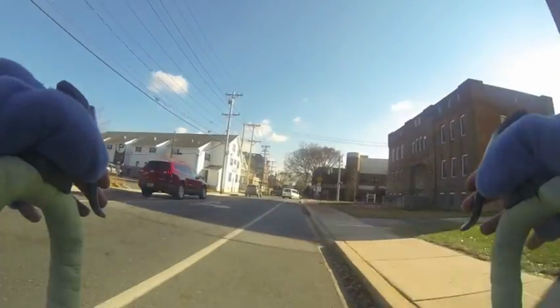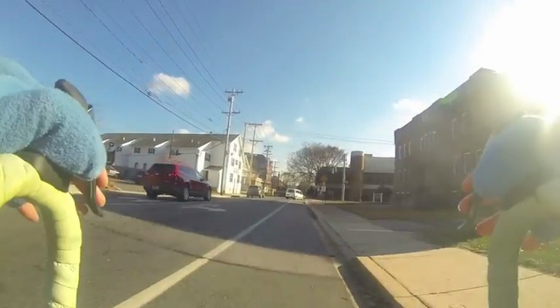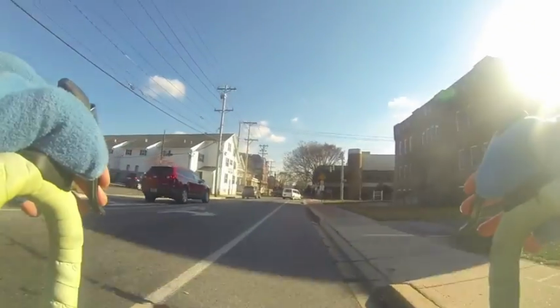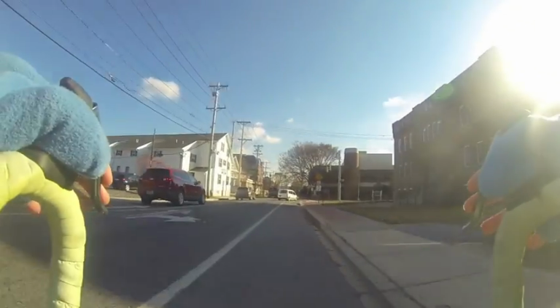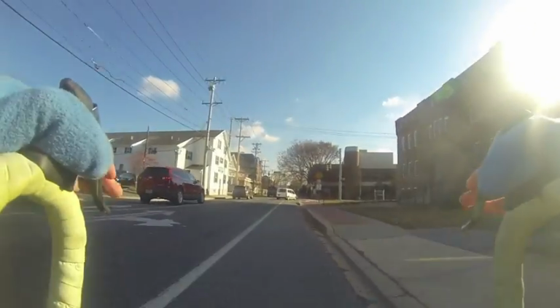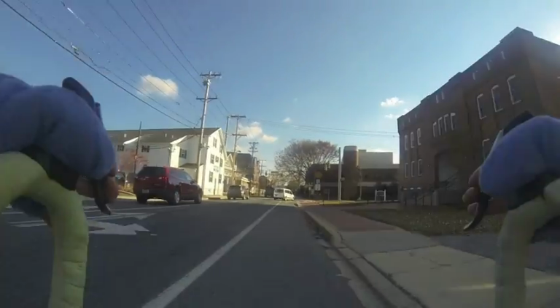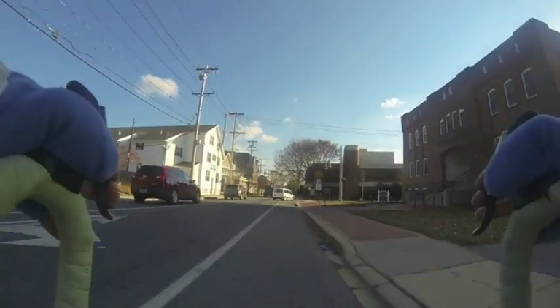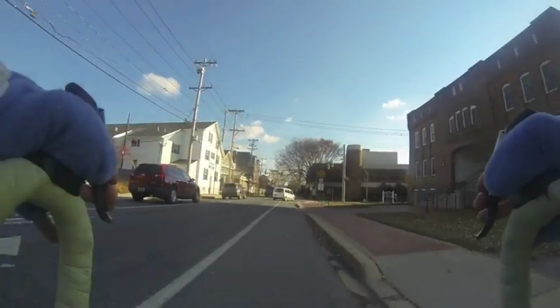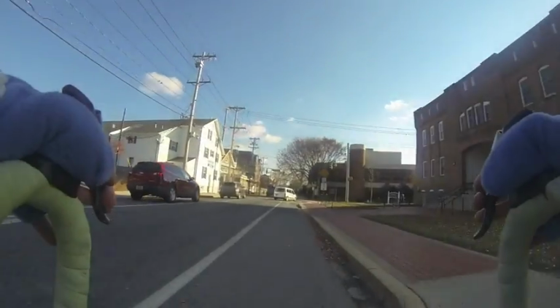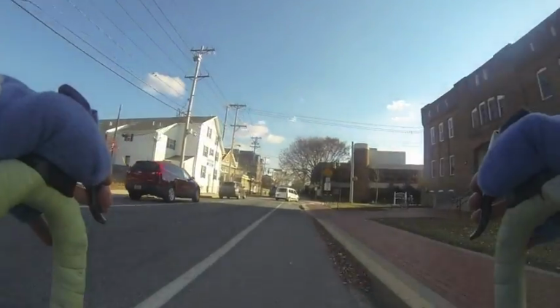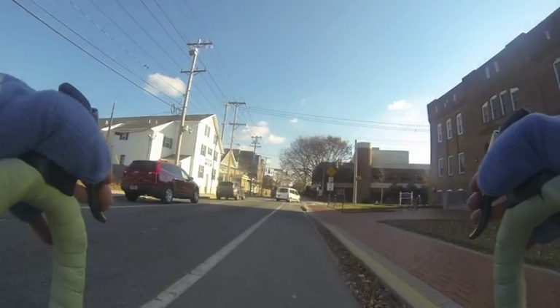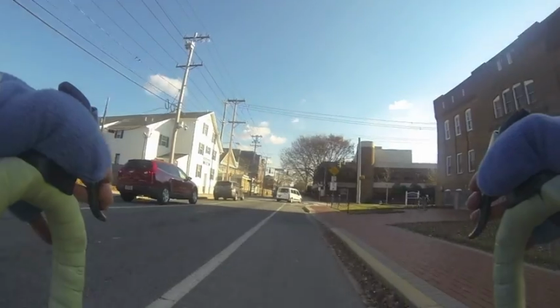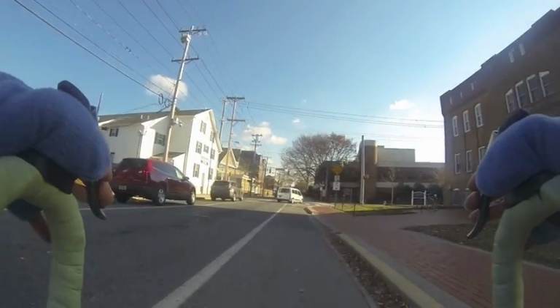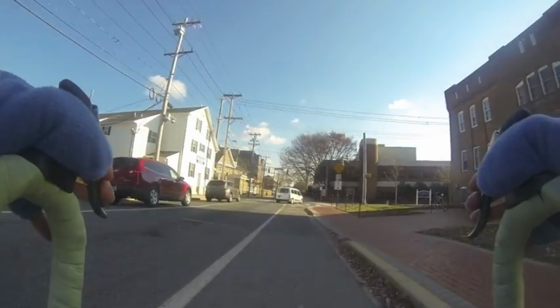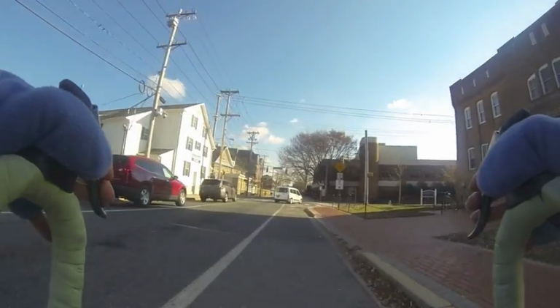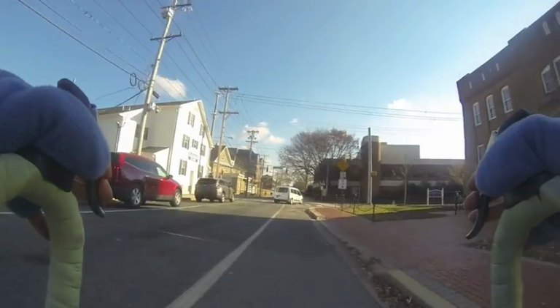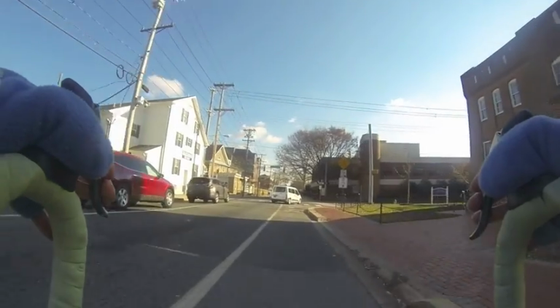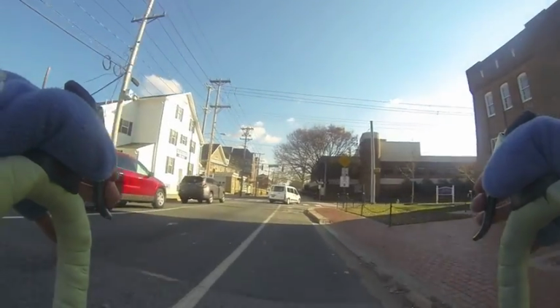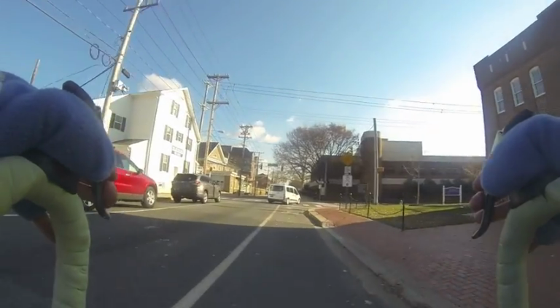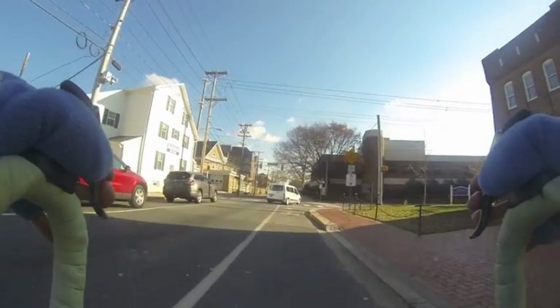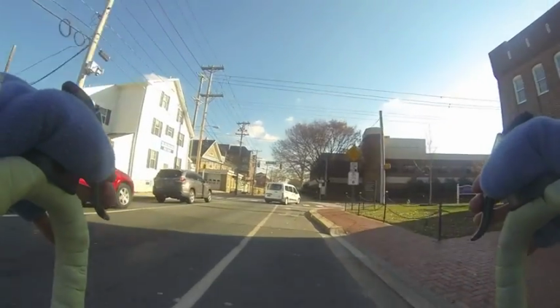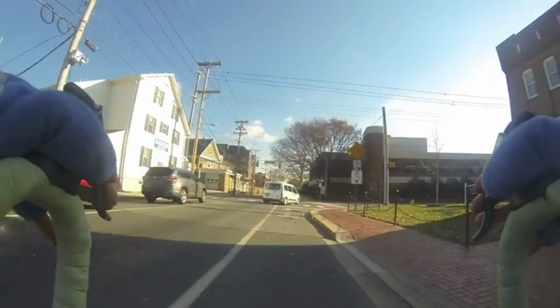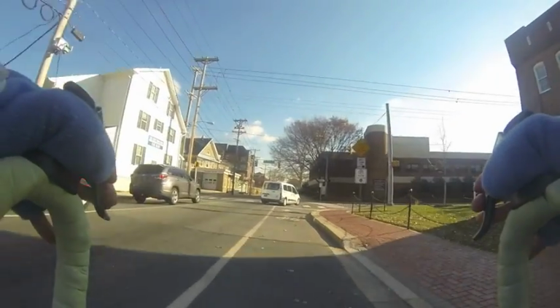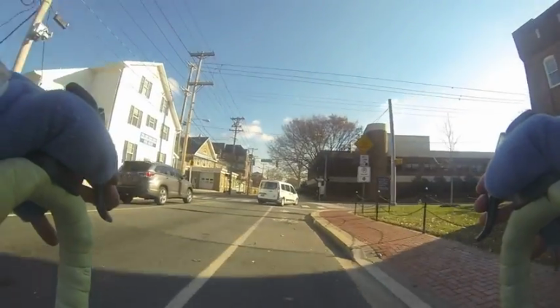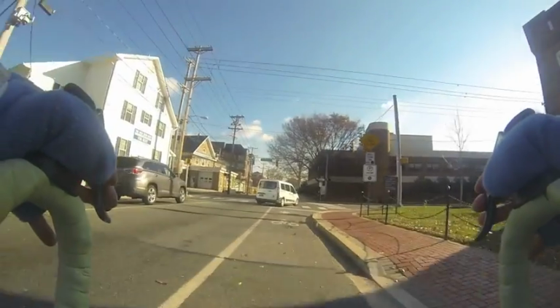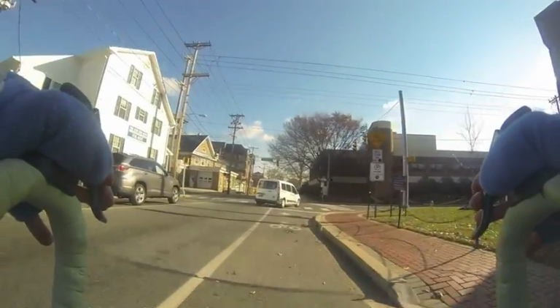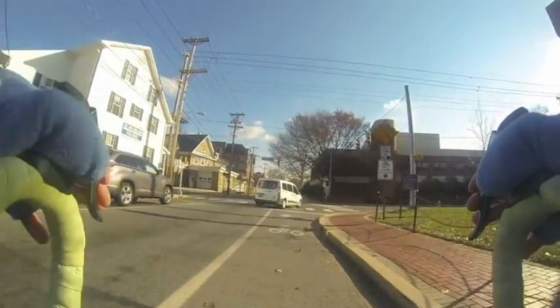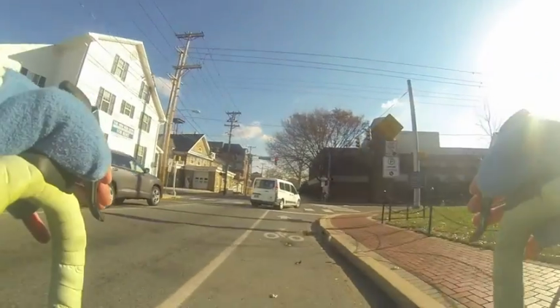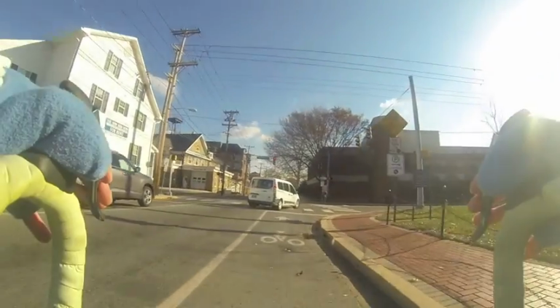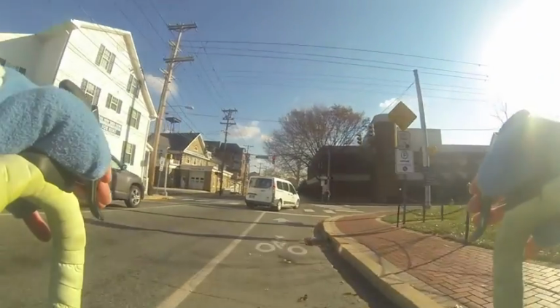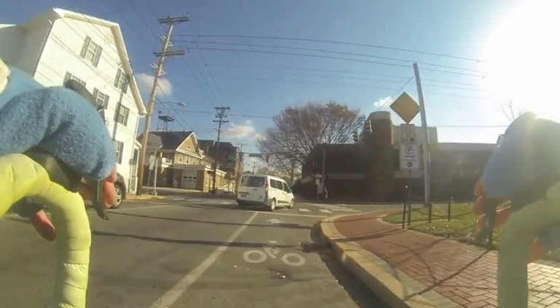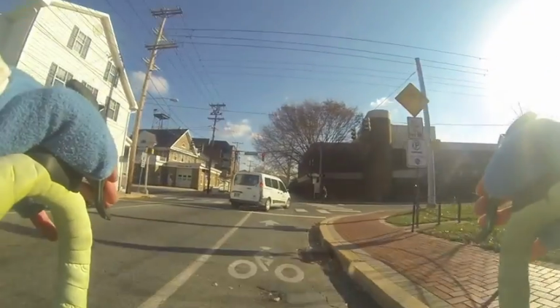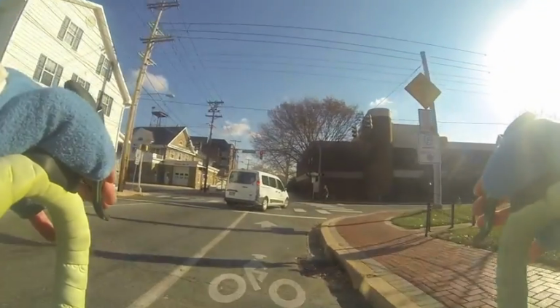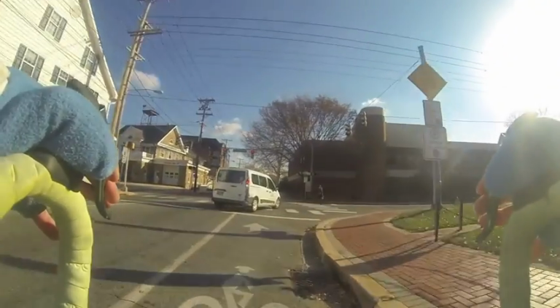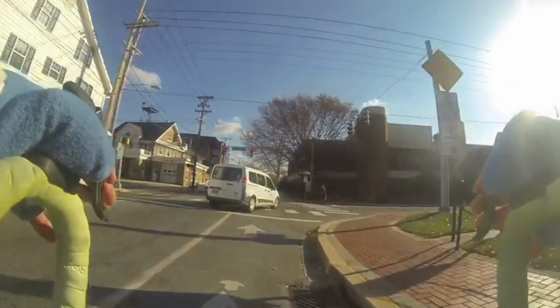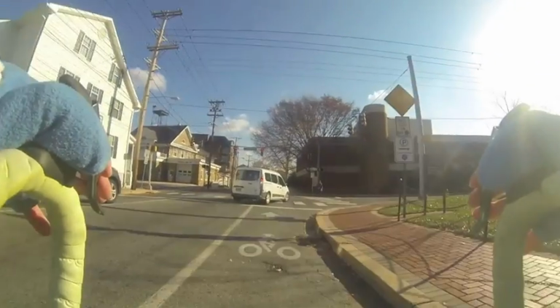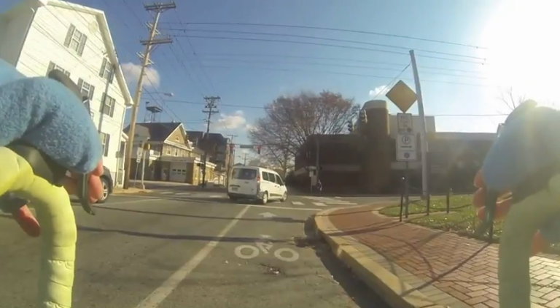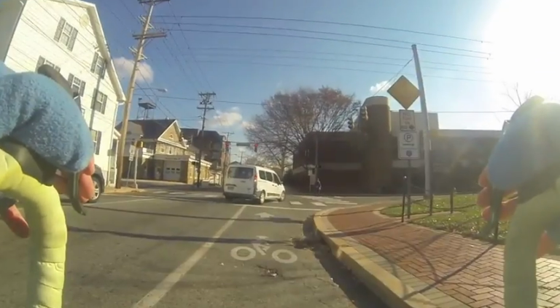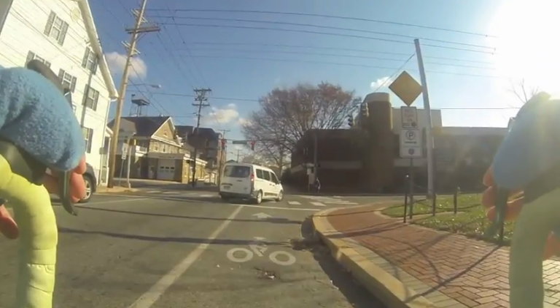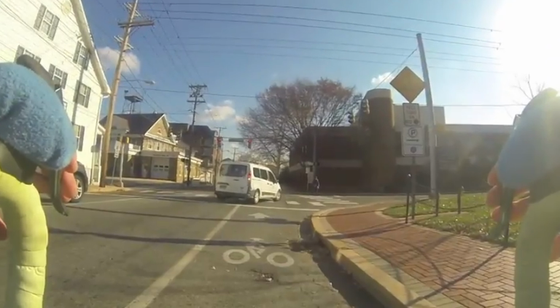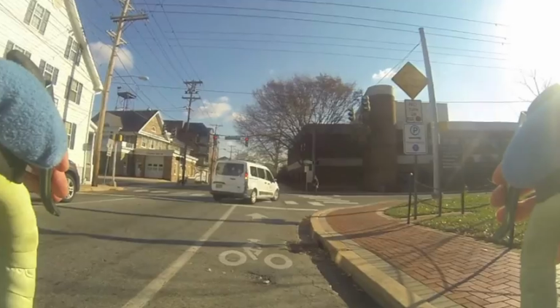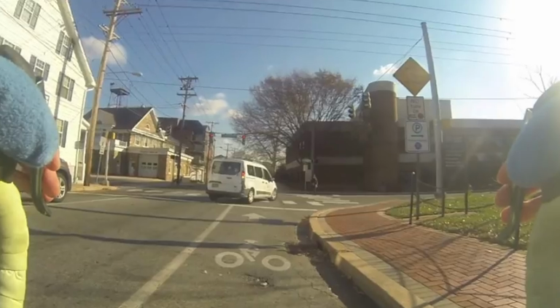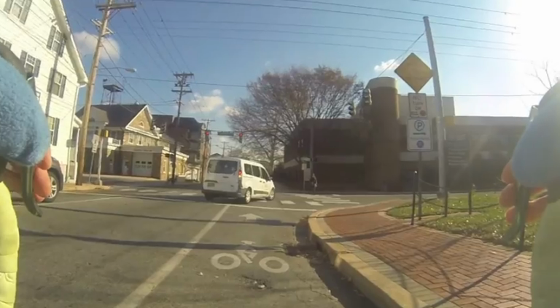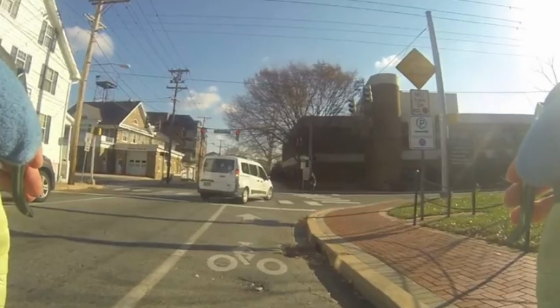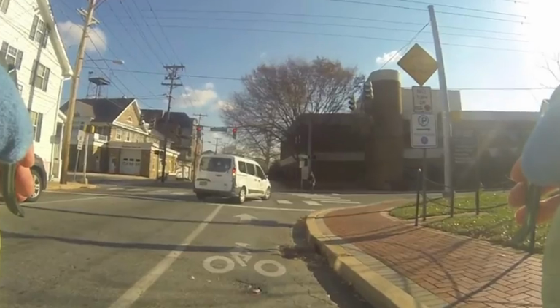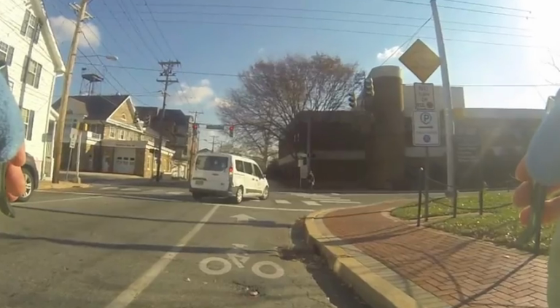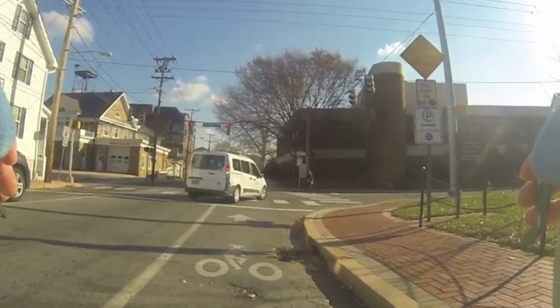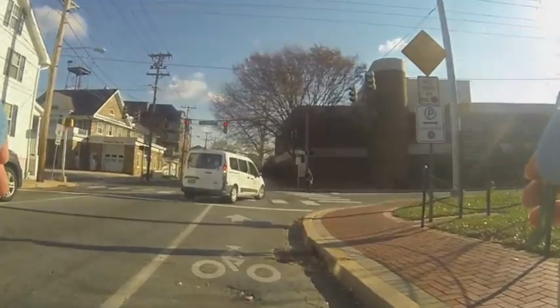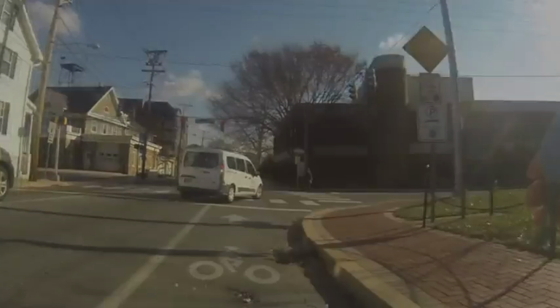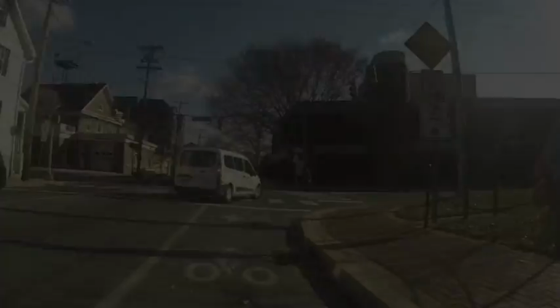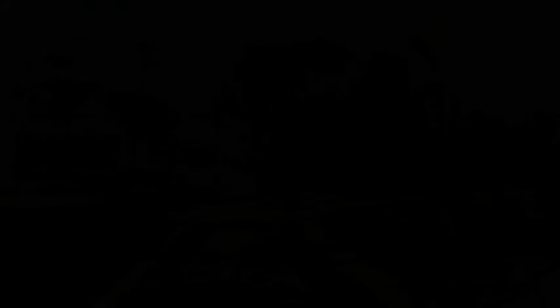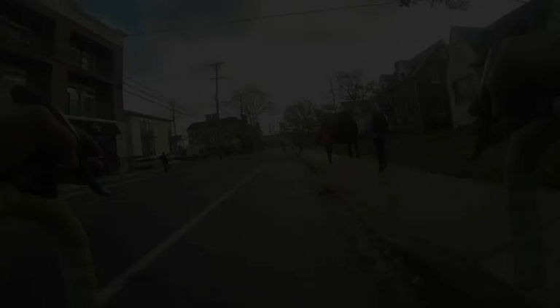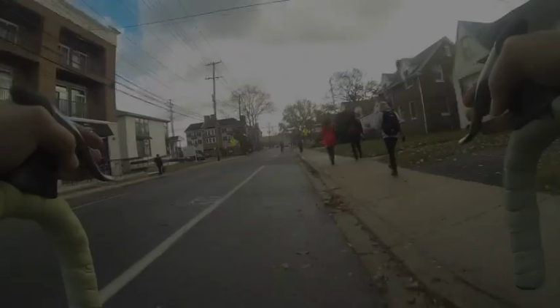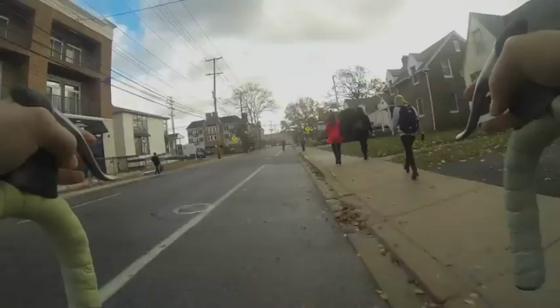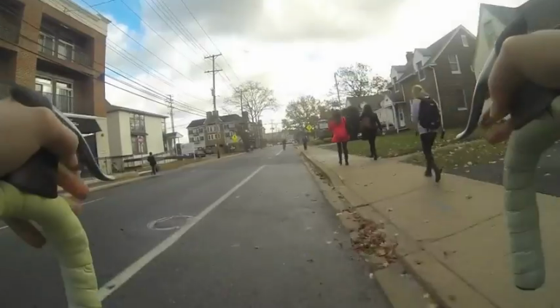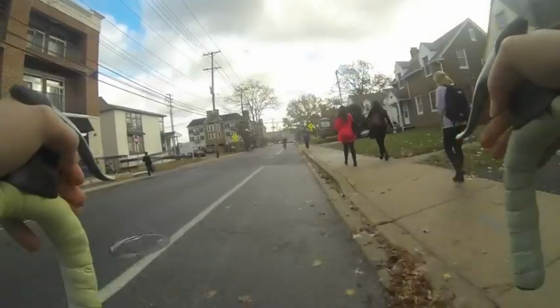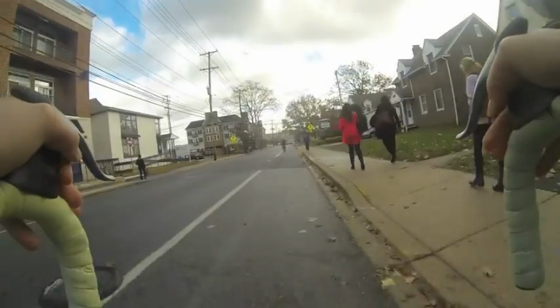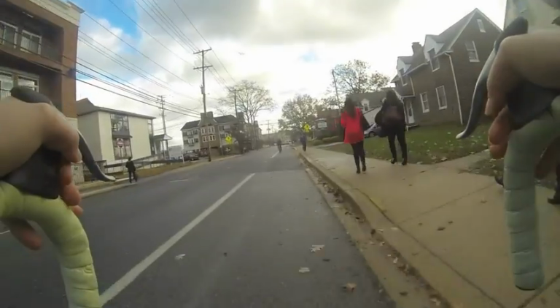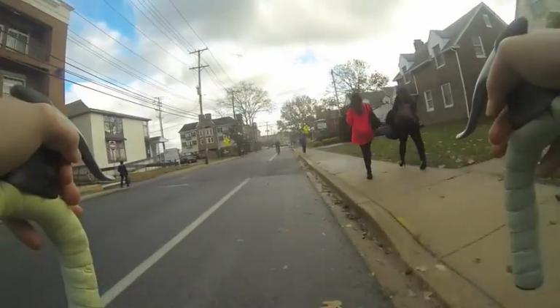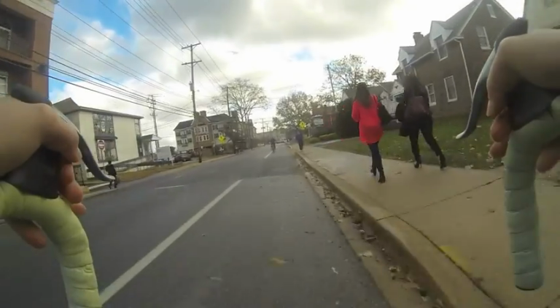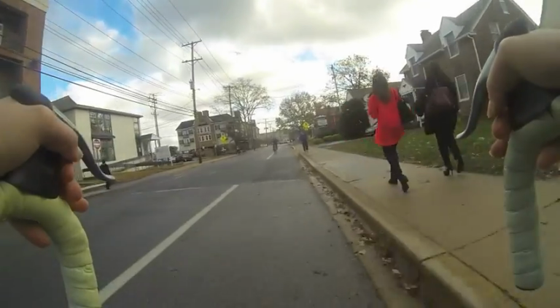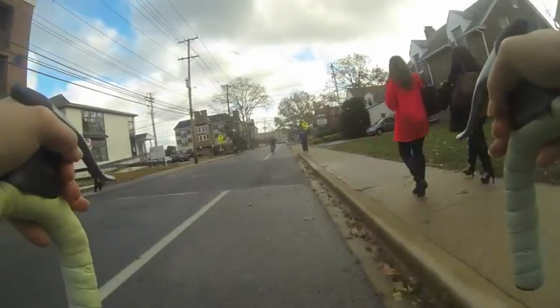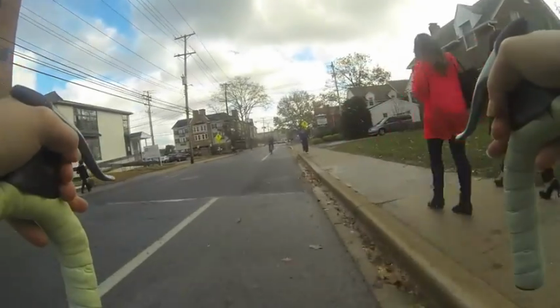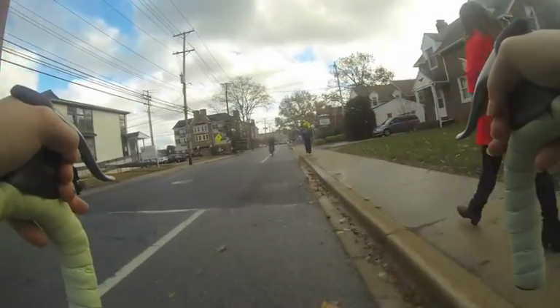Vehicles turning right remain a problem throughout campus, especially on cold days when my brakes don't work as well as they normally would.